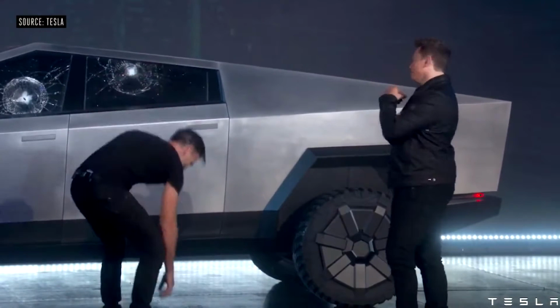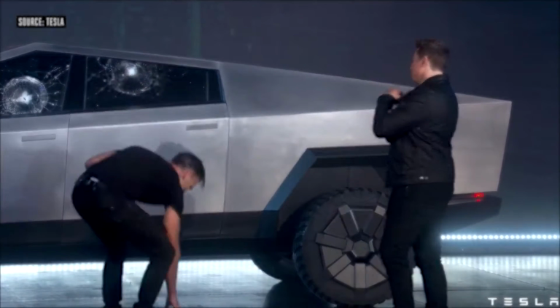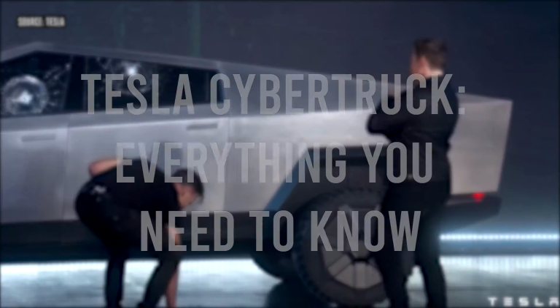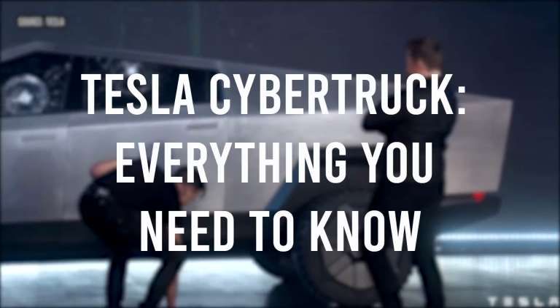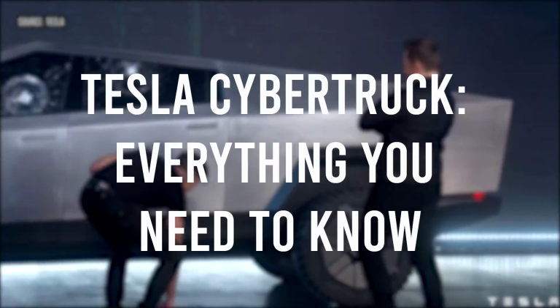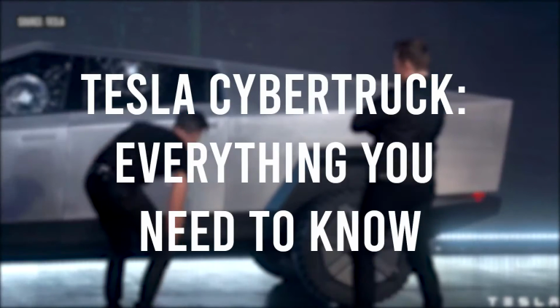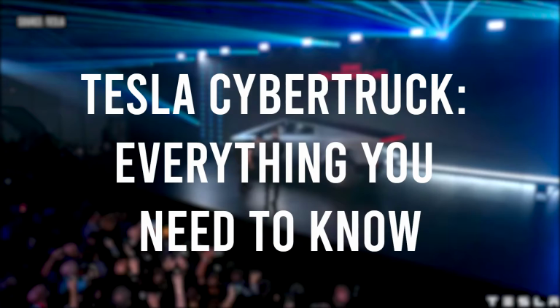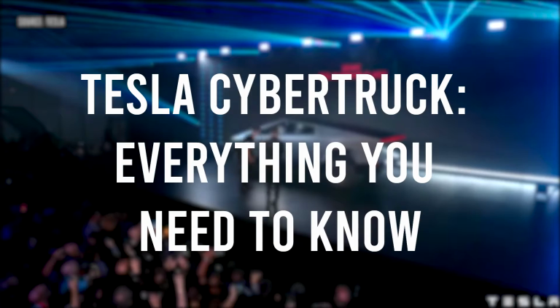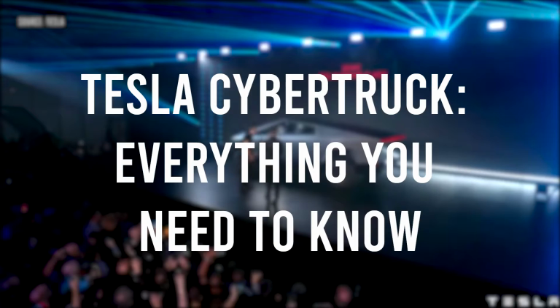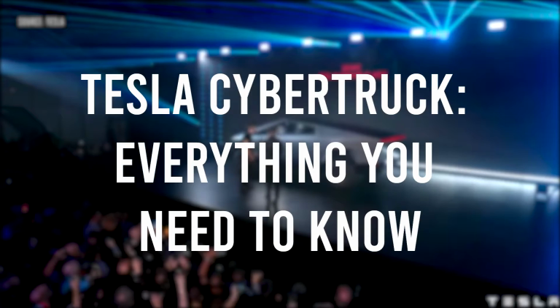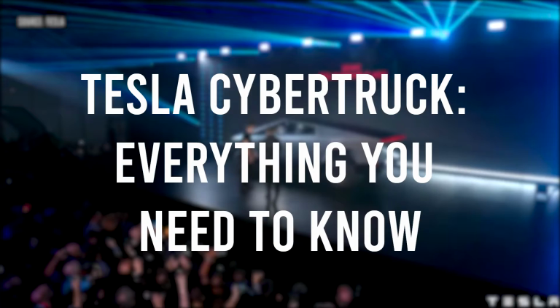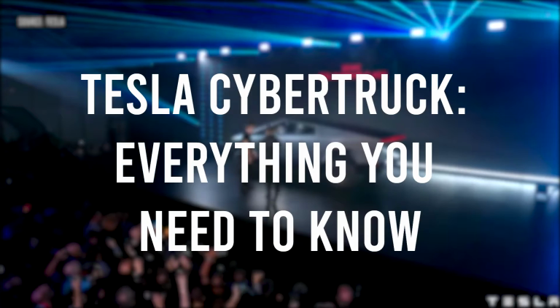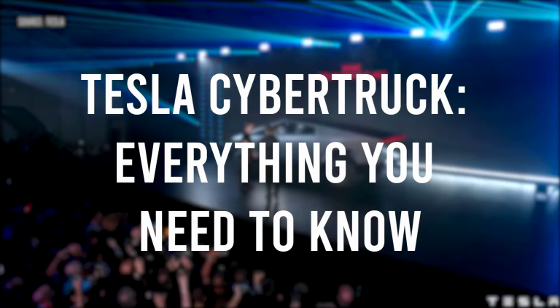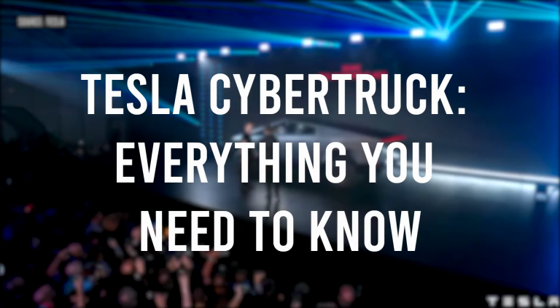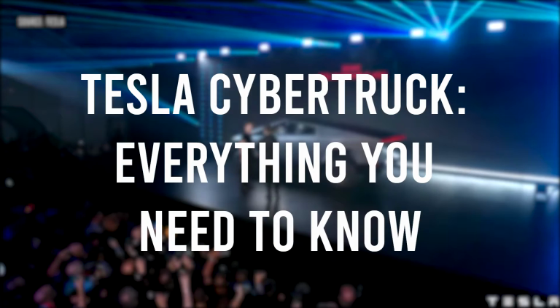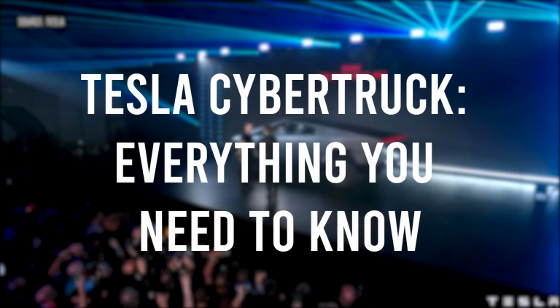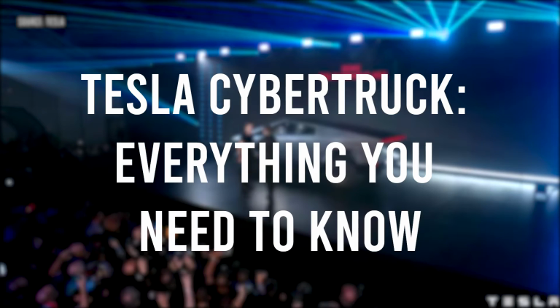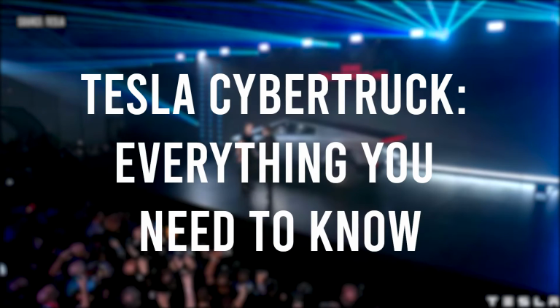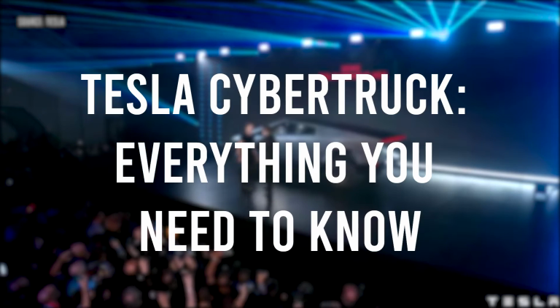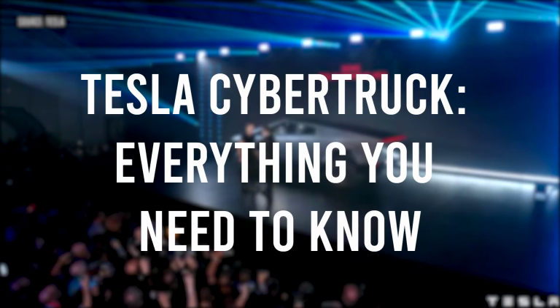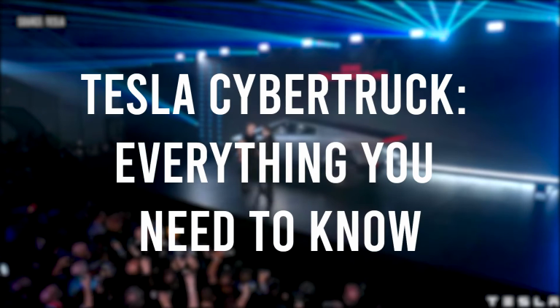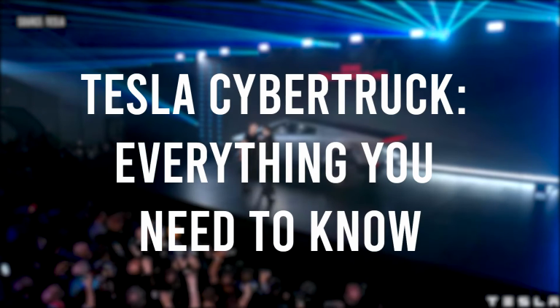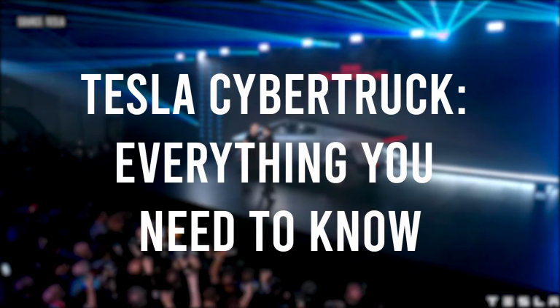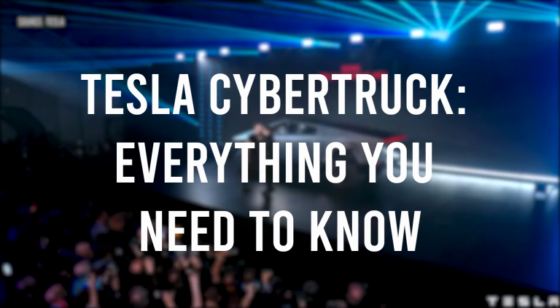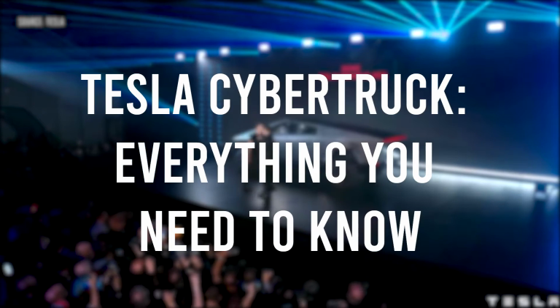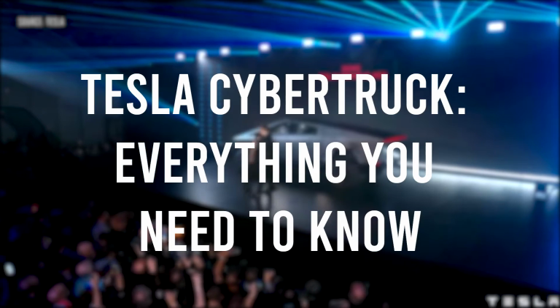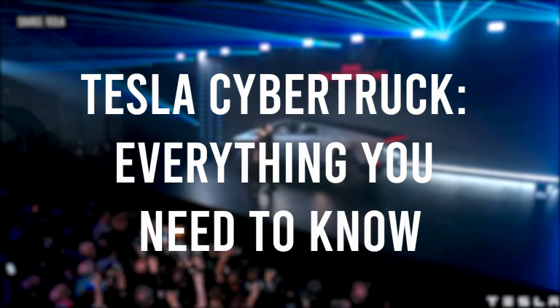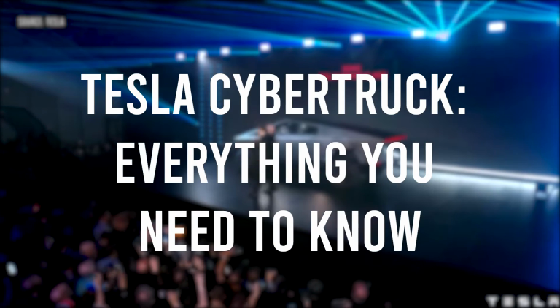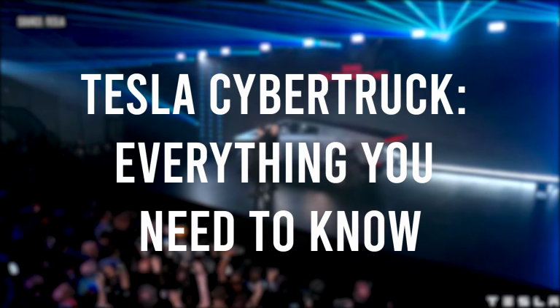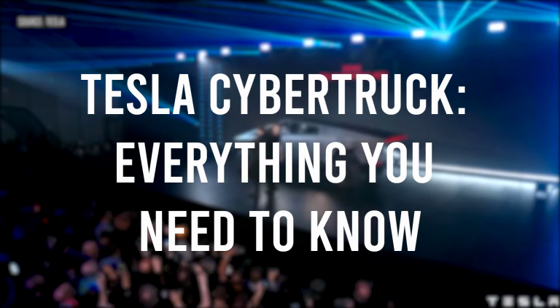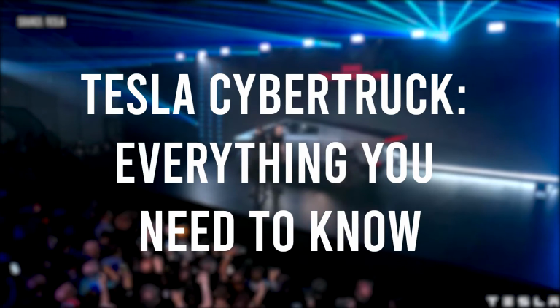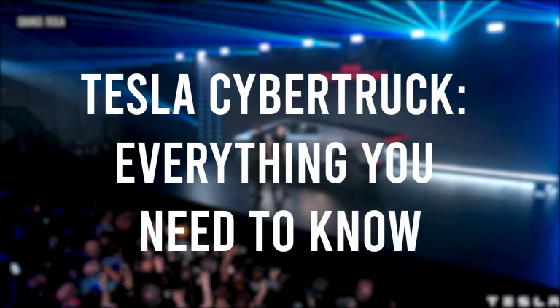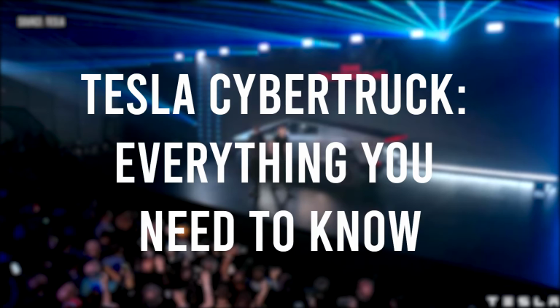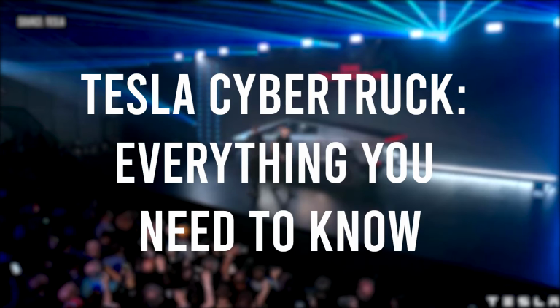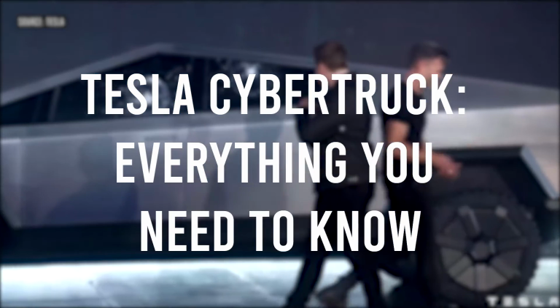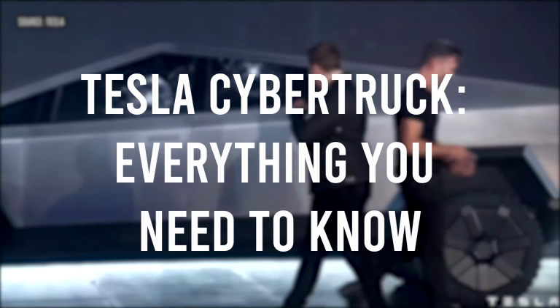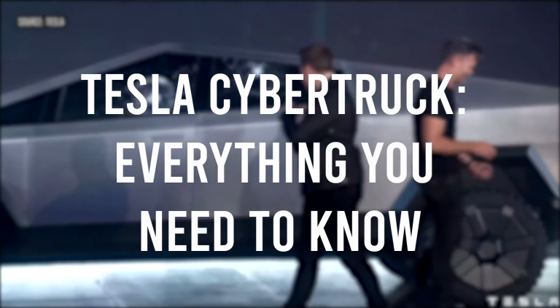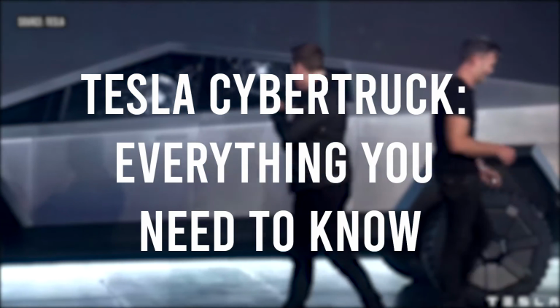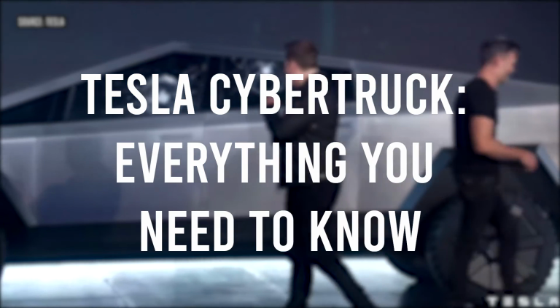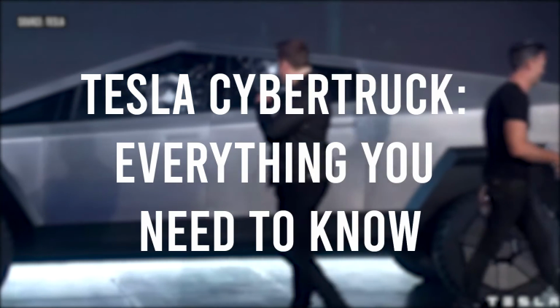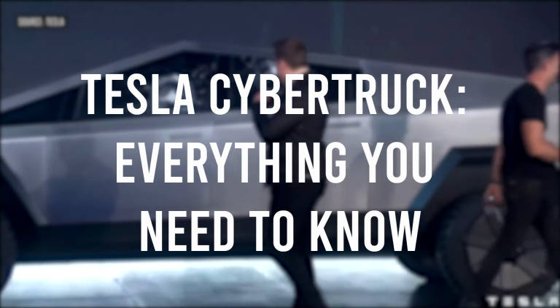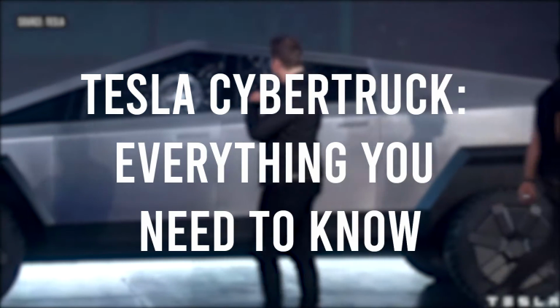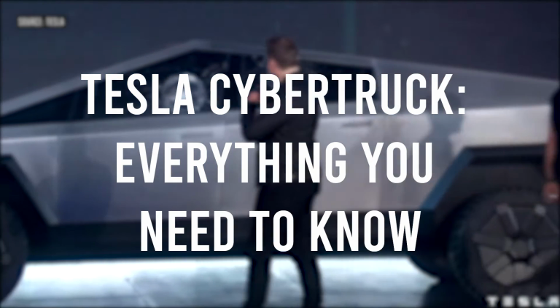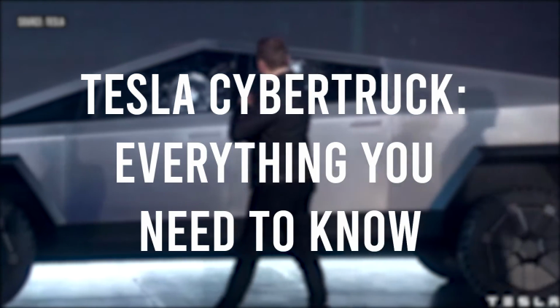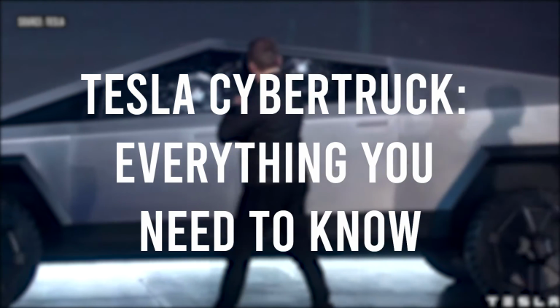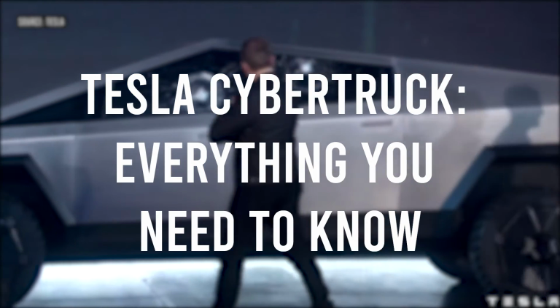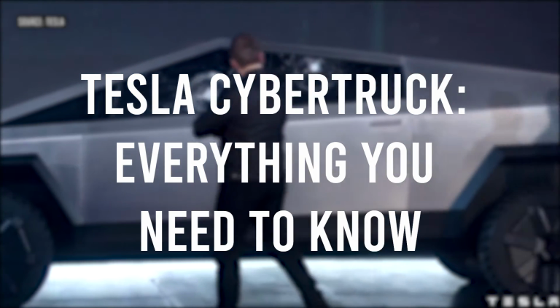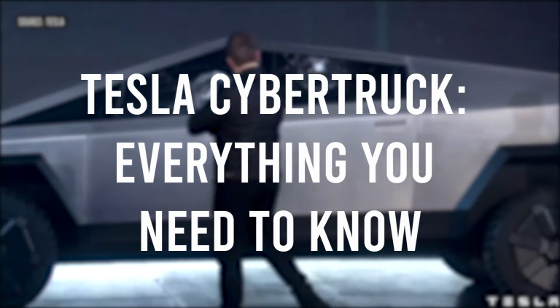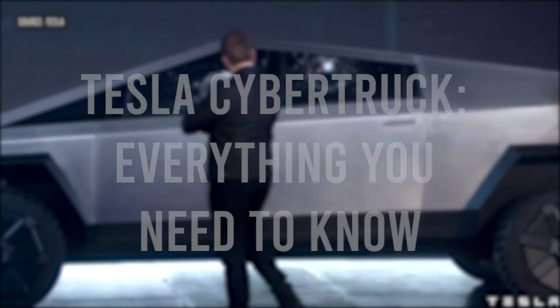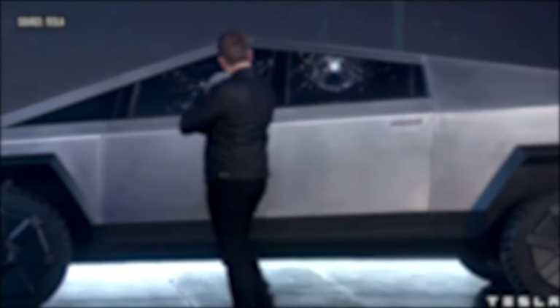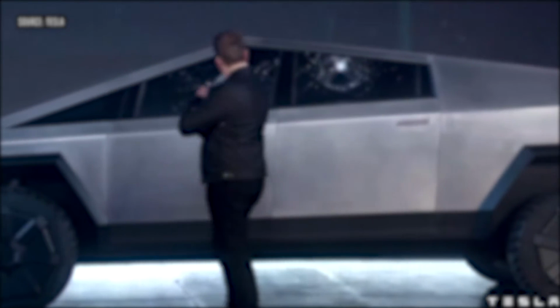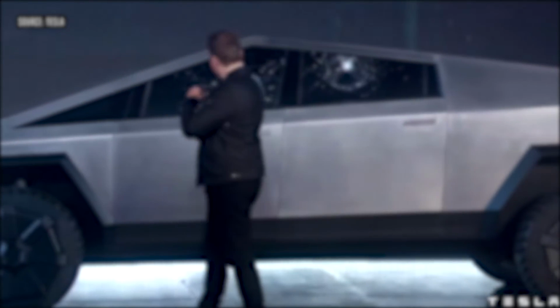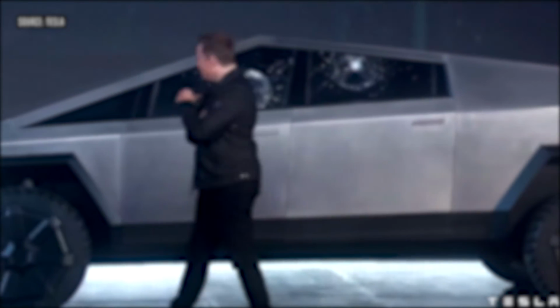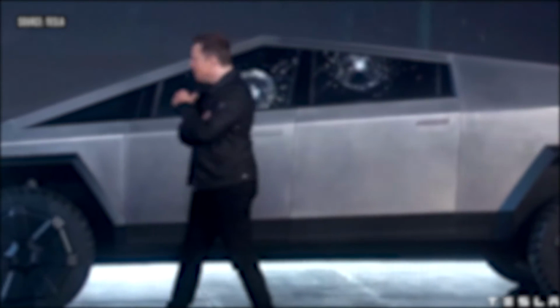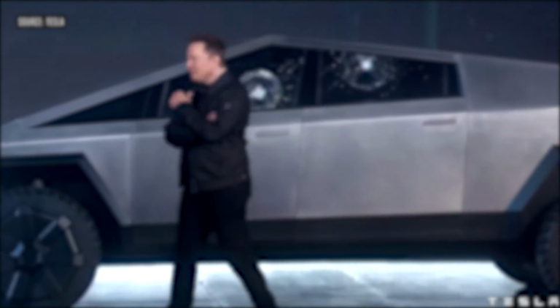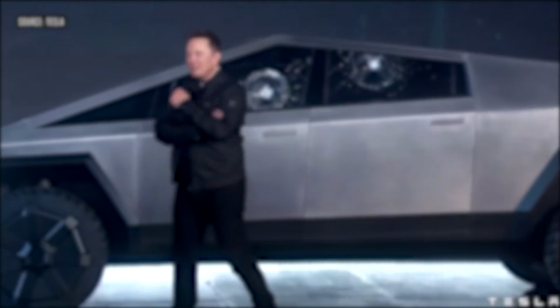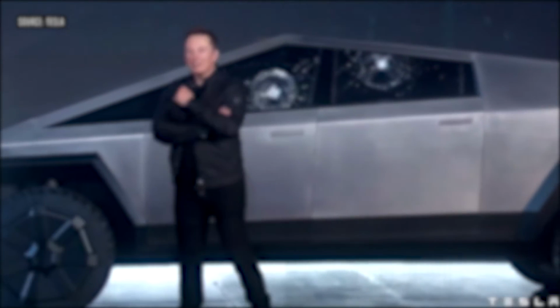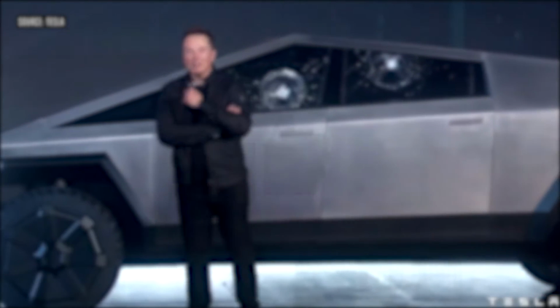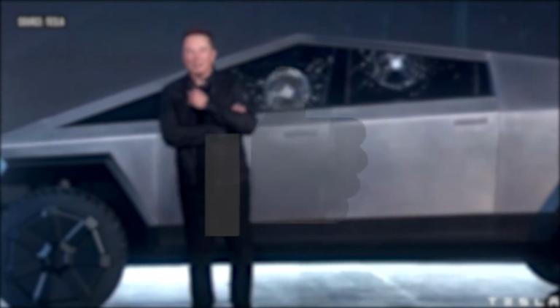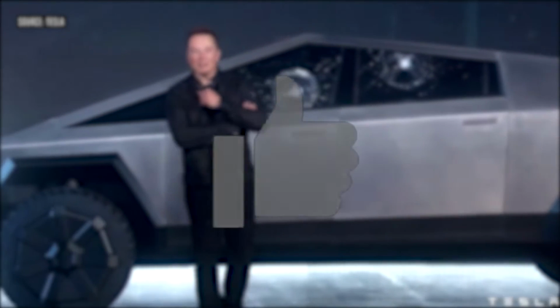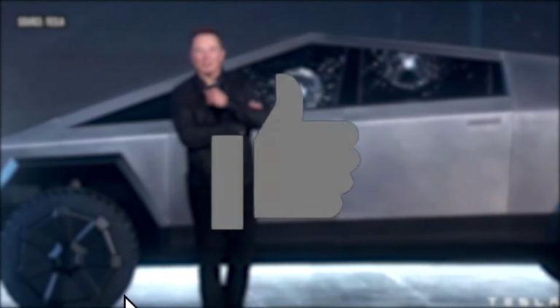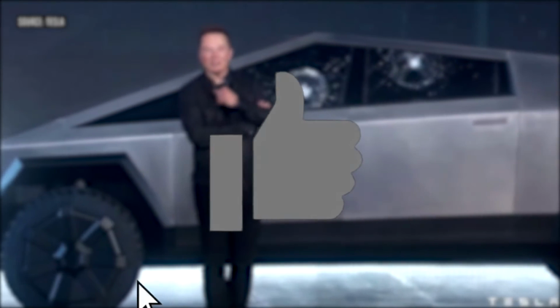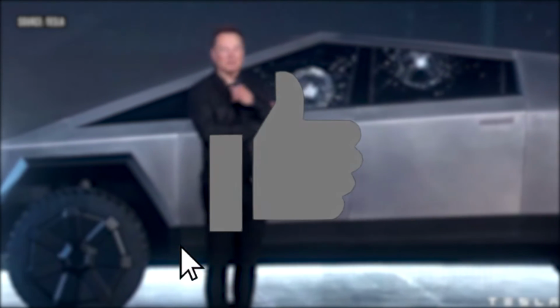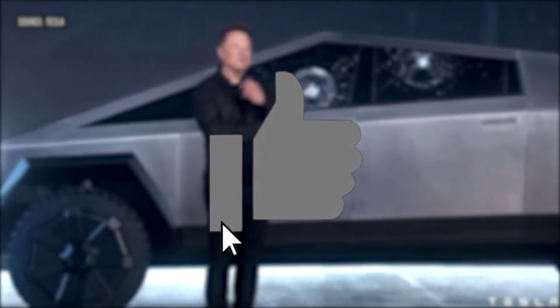In this video, we're taking a look at the Tesla Cybertruck — everything you need to know.